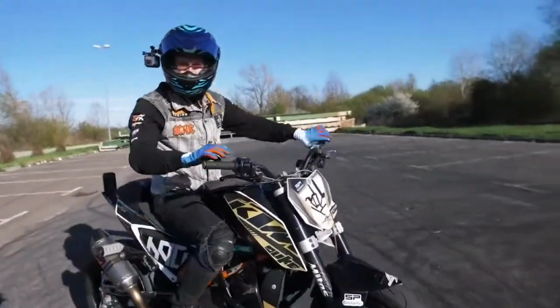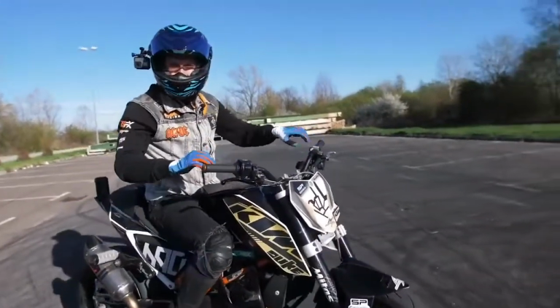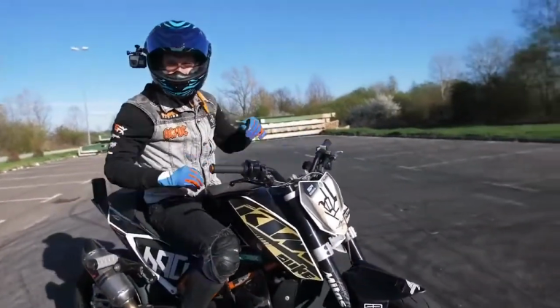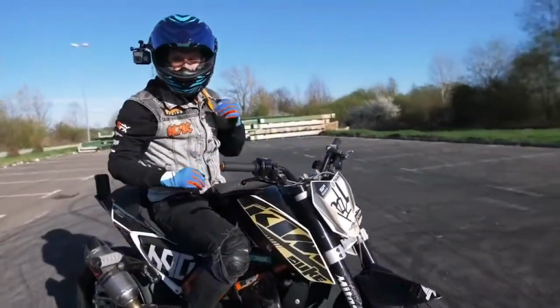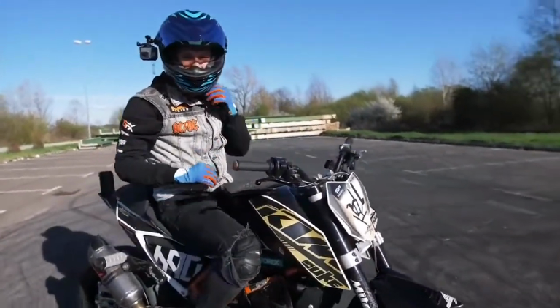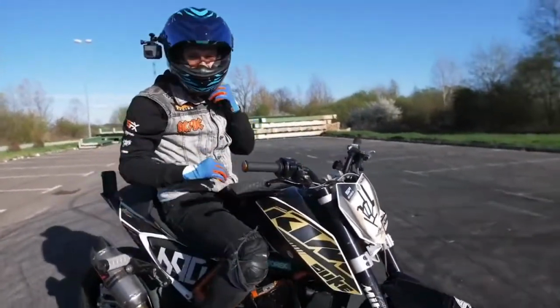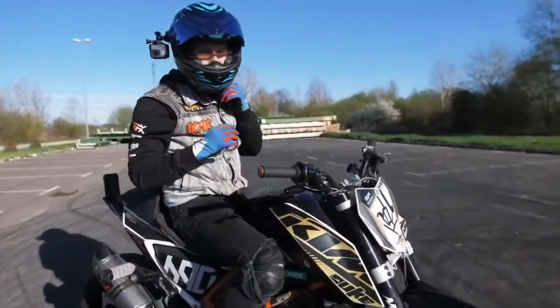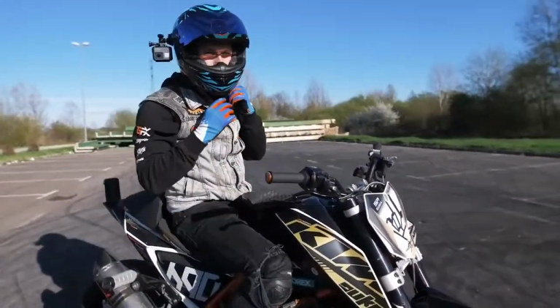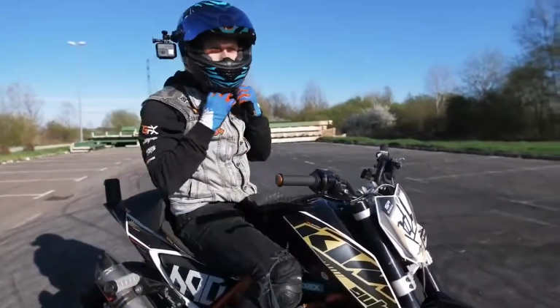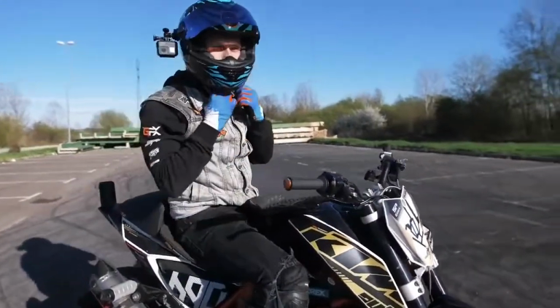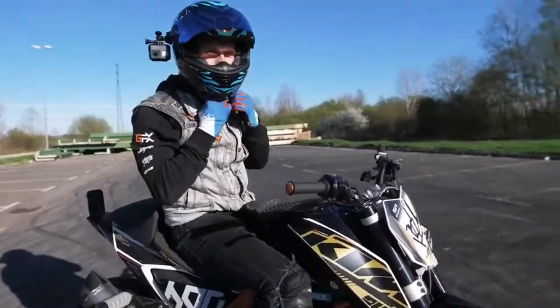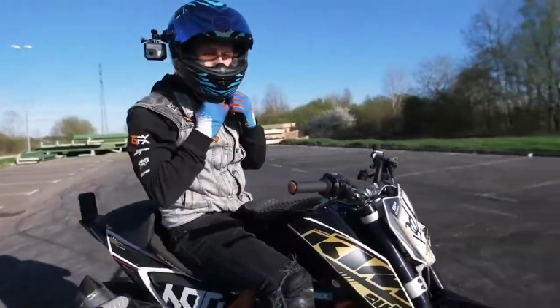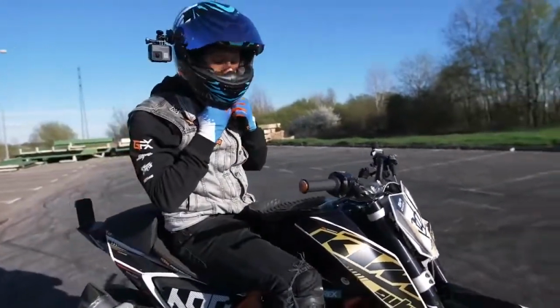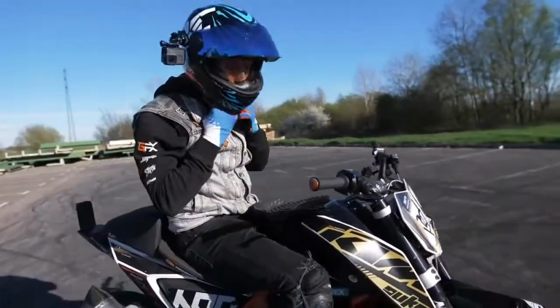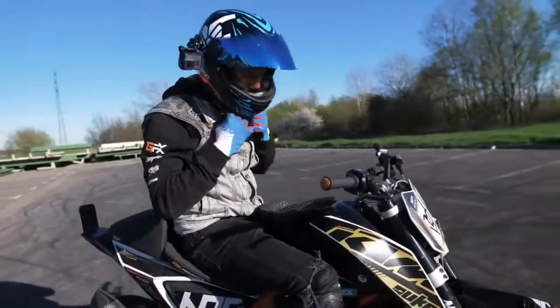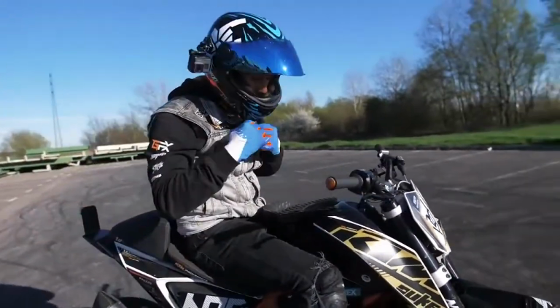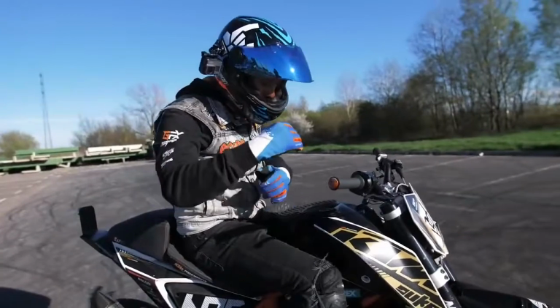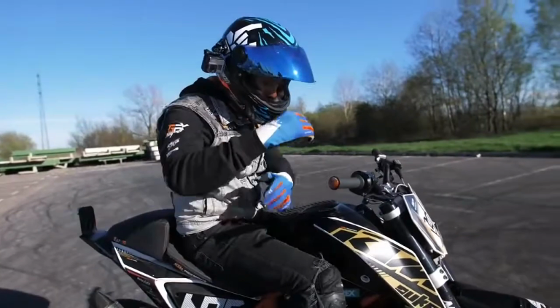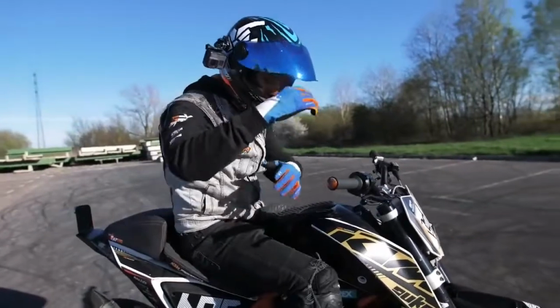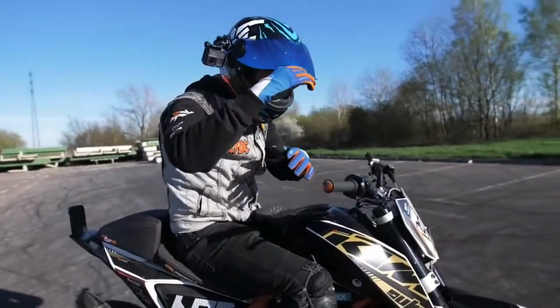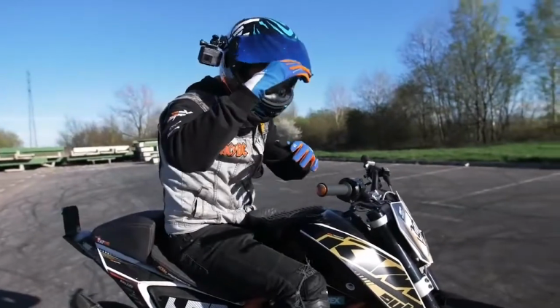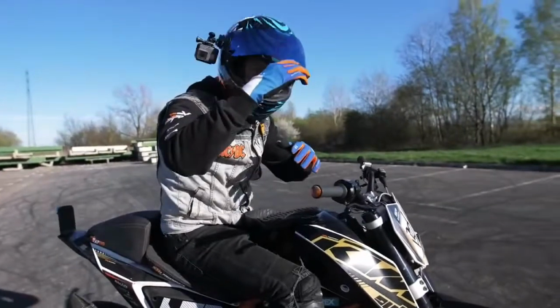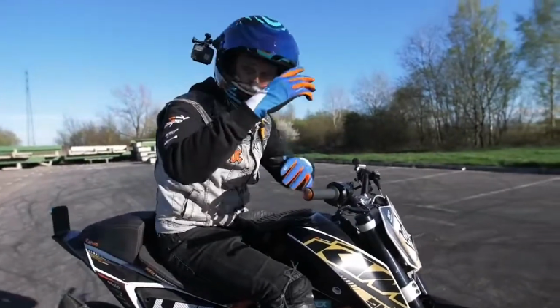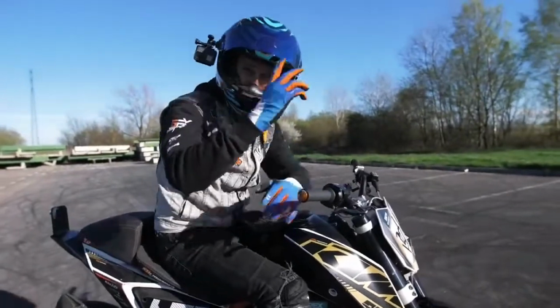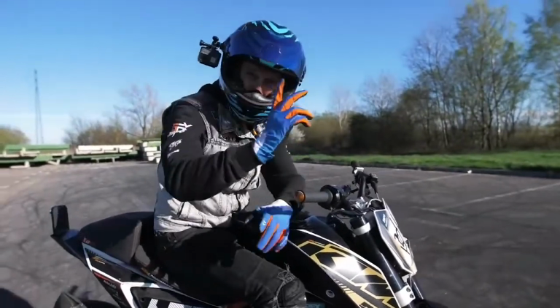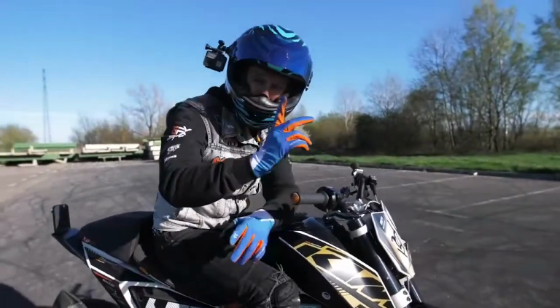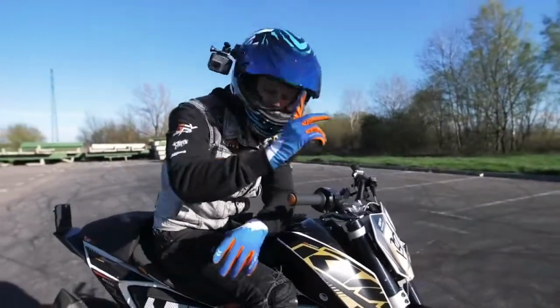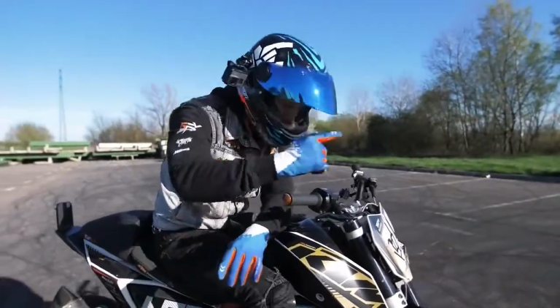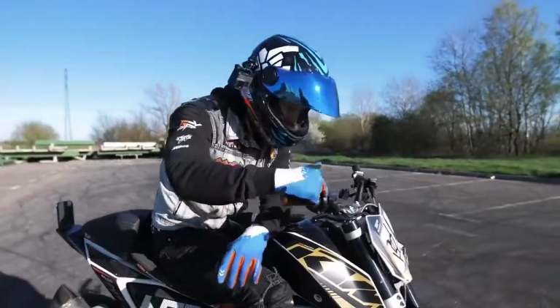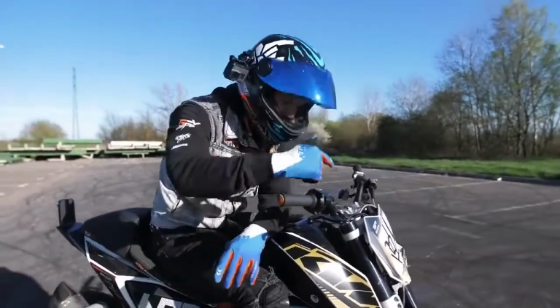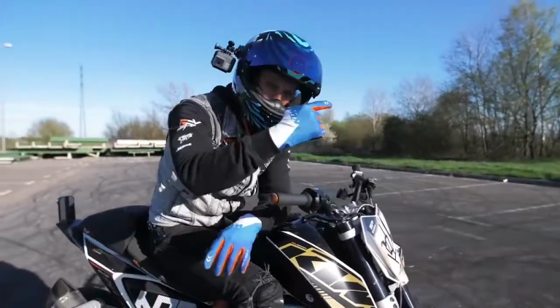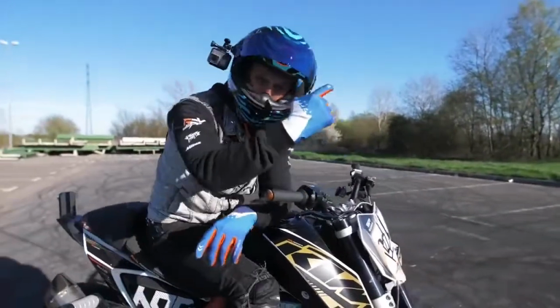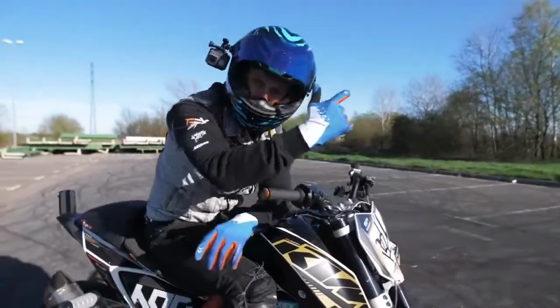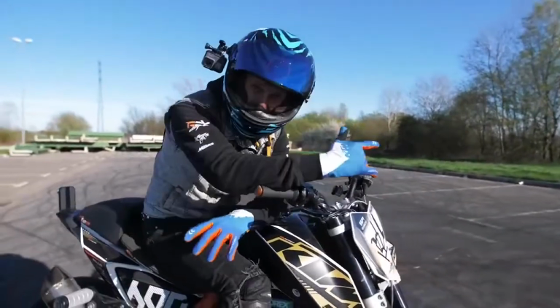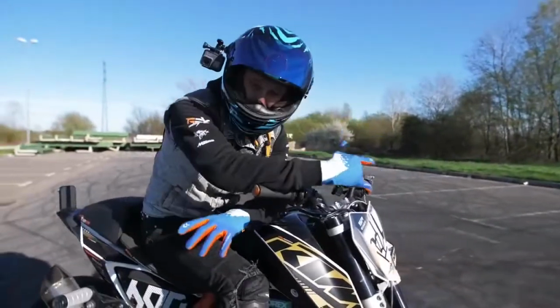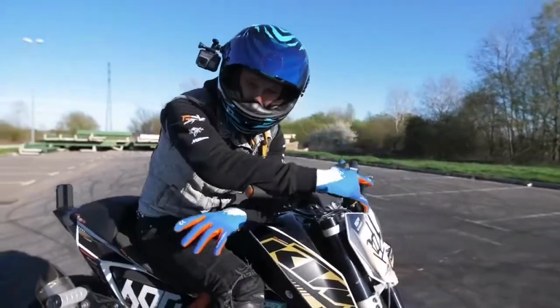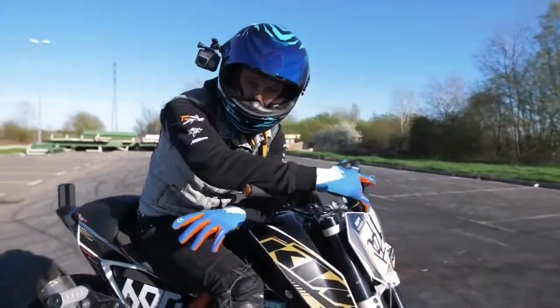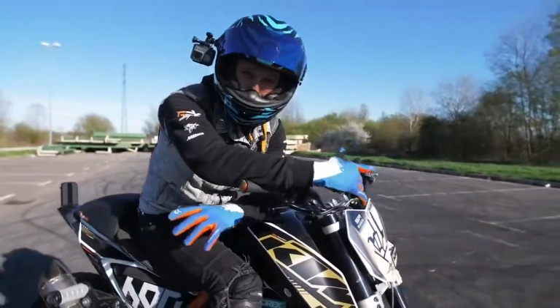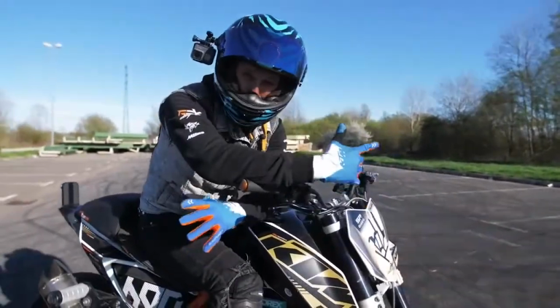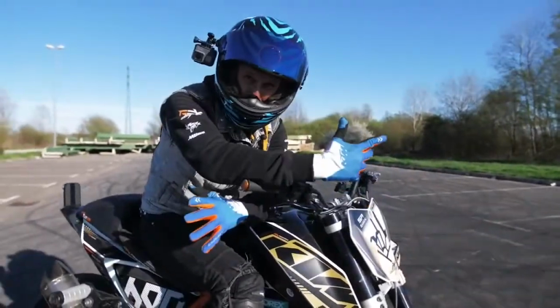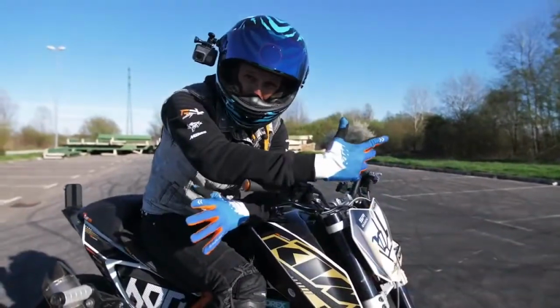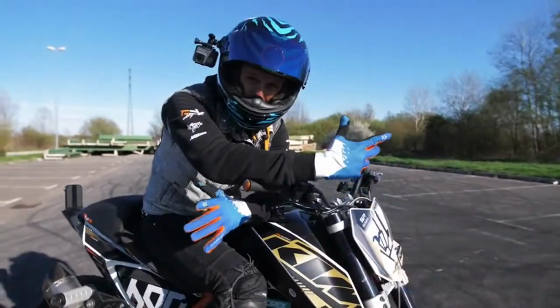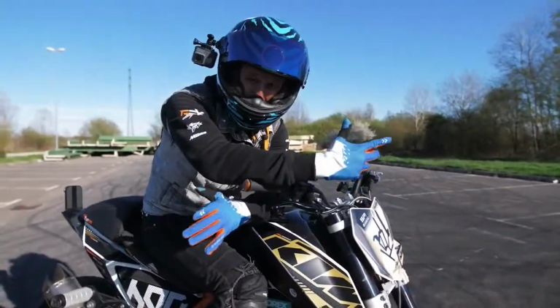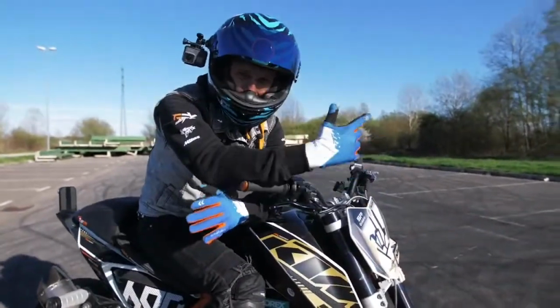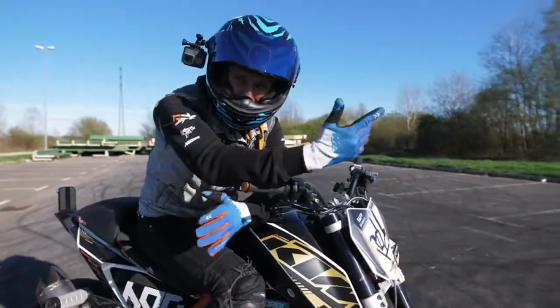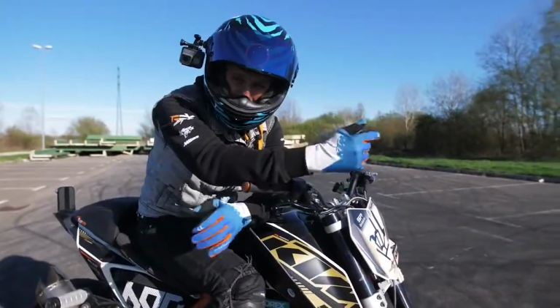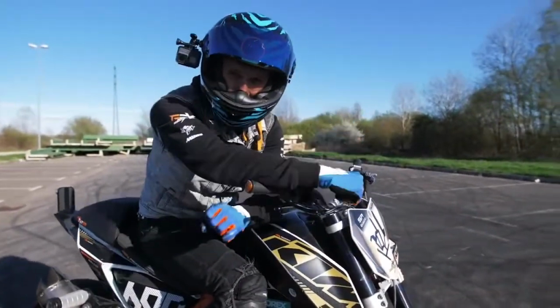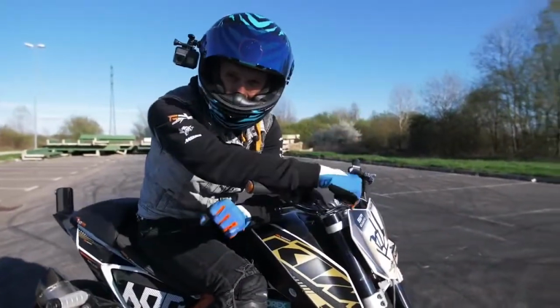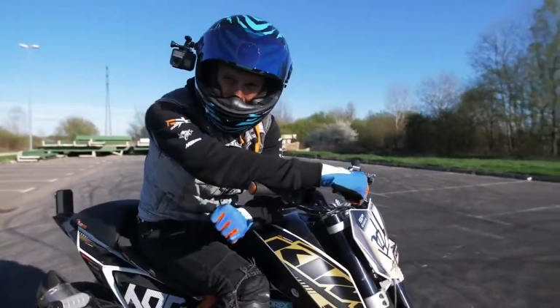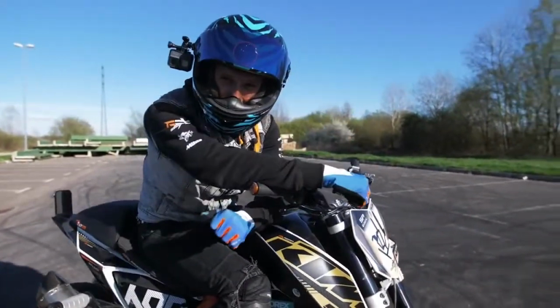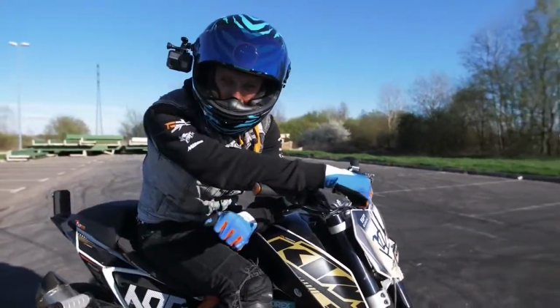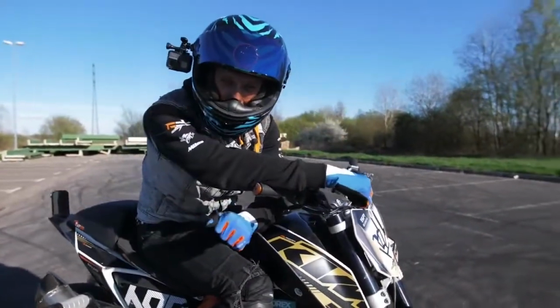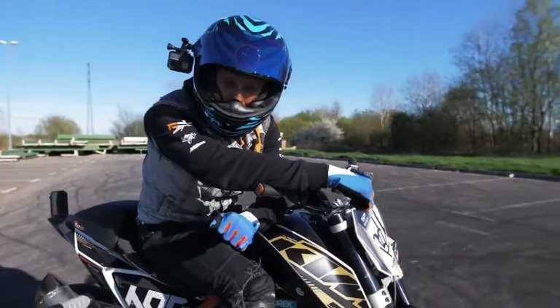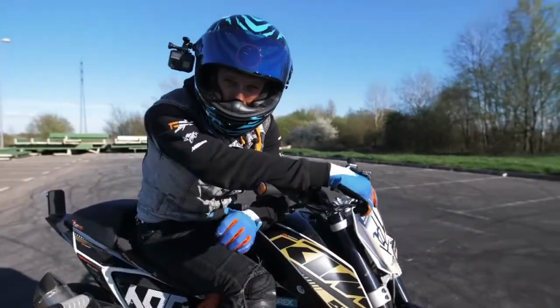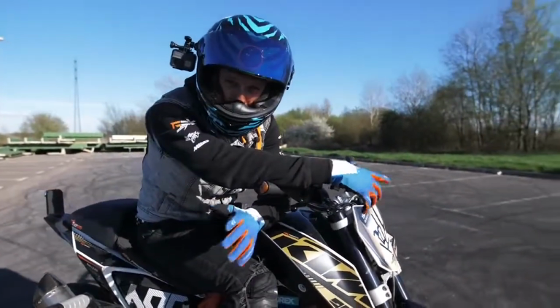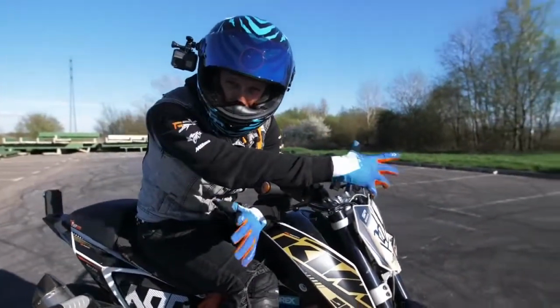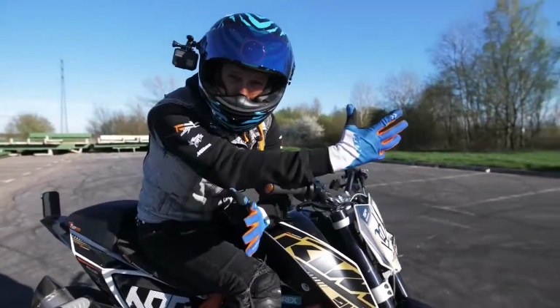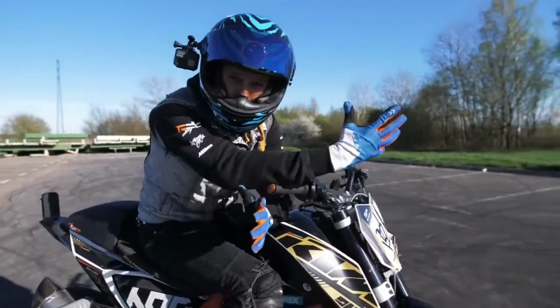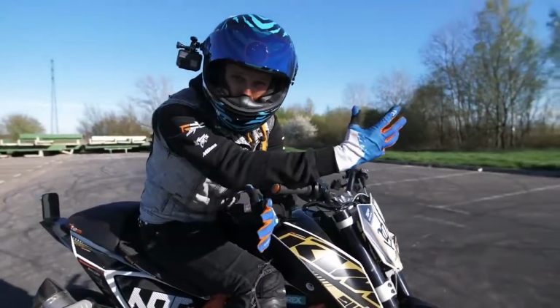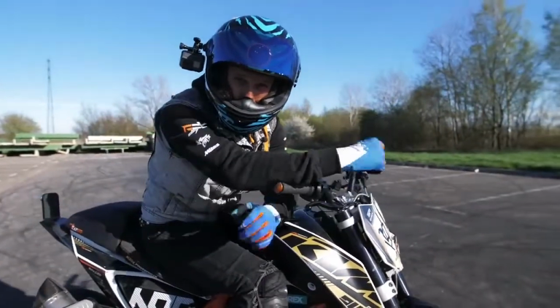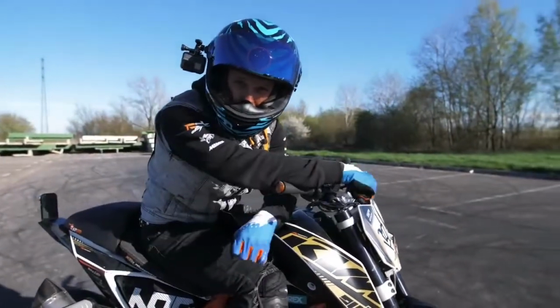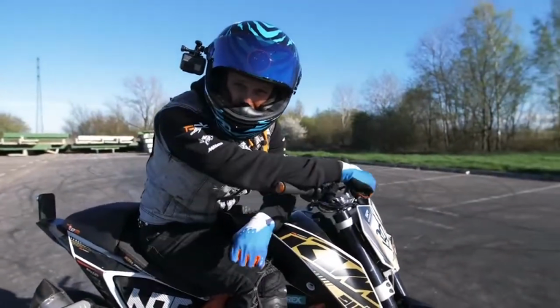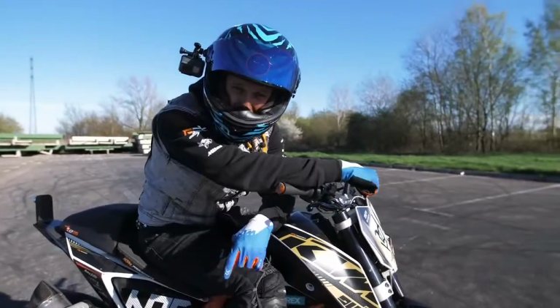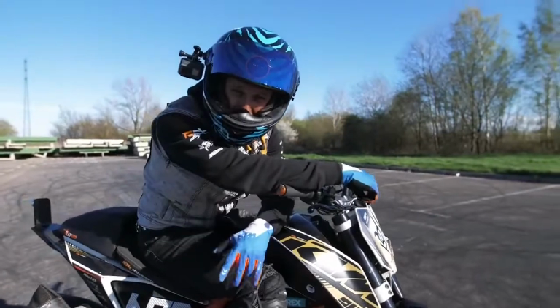Those drifts are so fun! When you finally master the basic drifts, then you can start to play with some combinations.